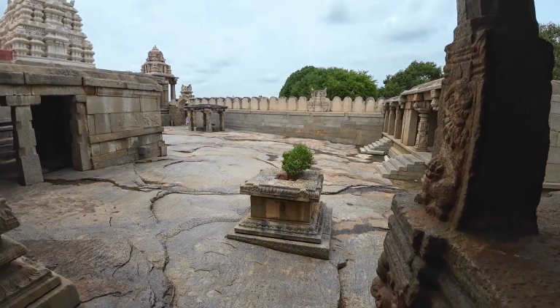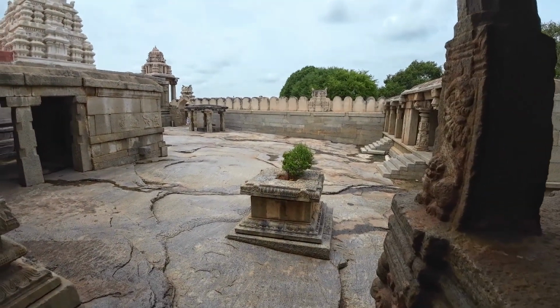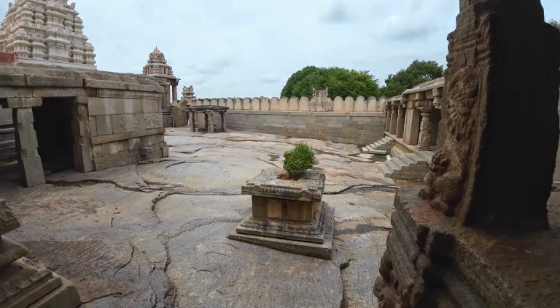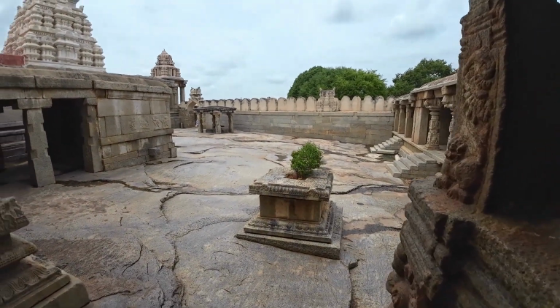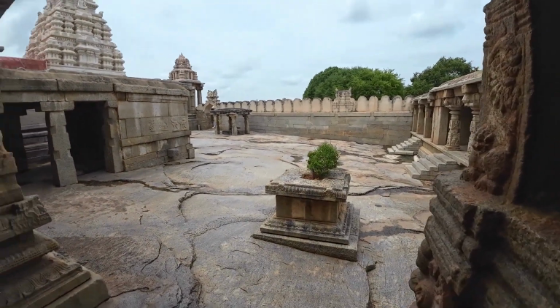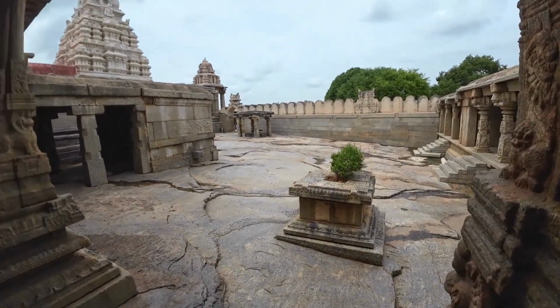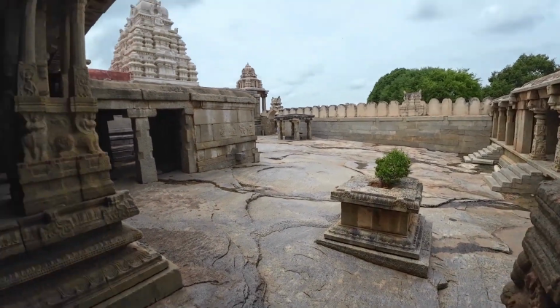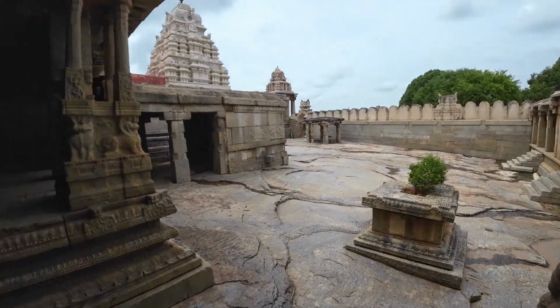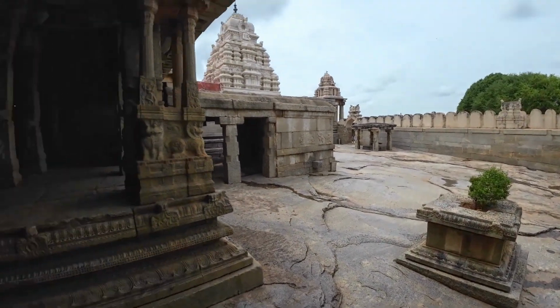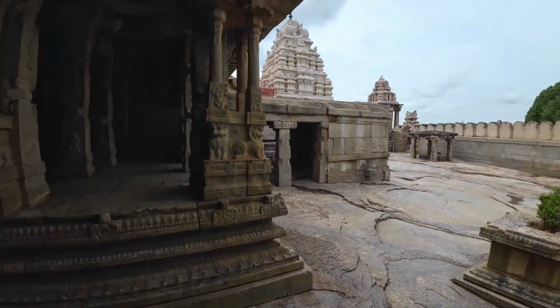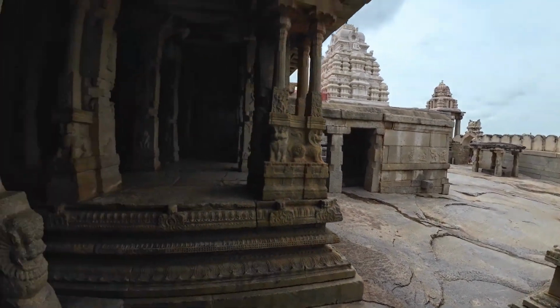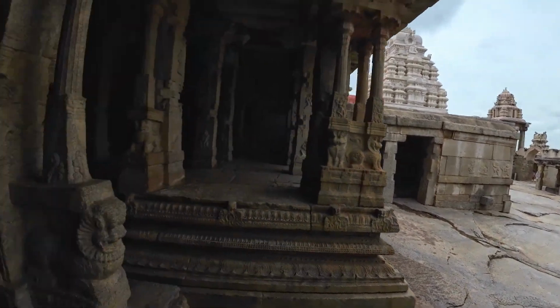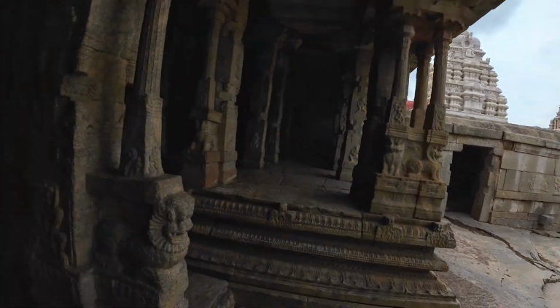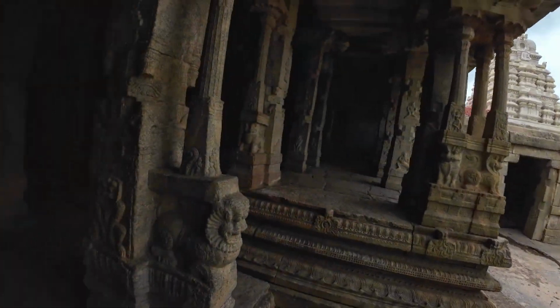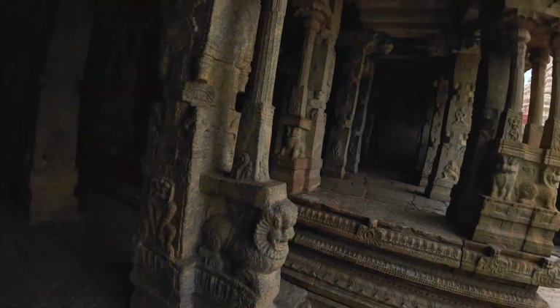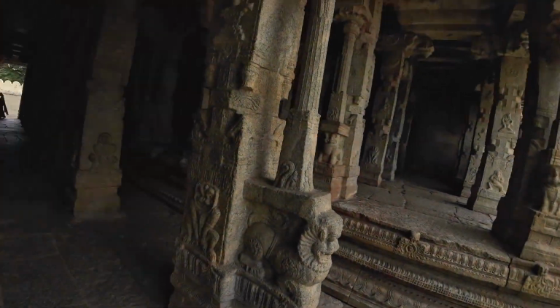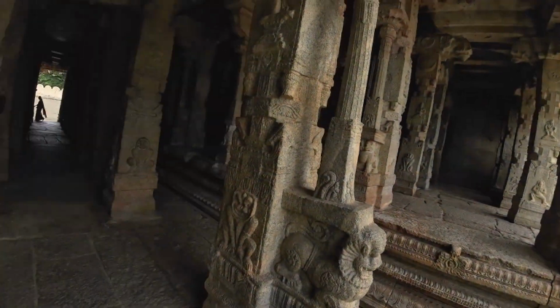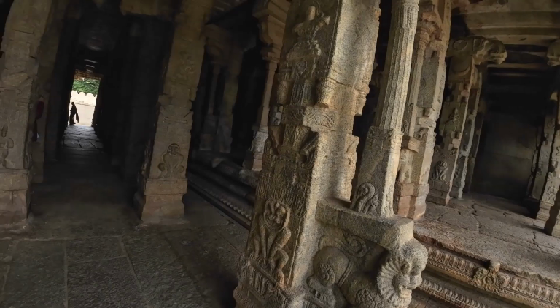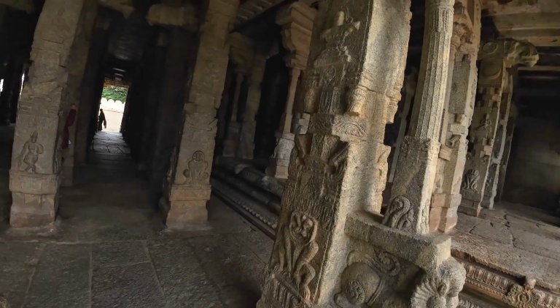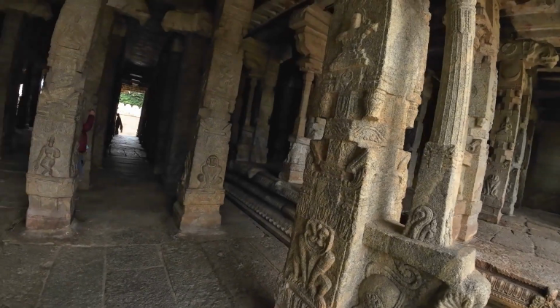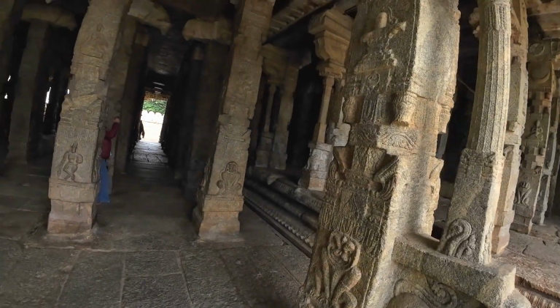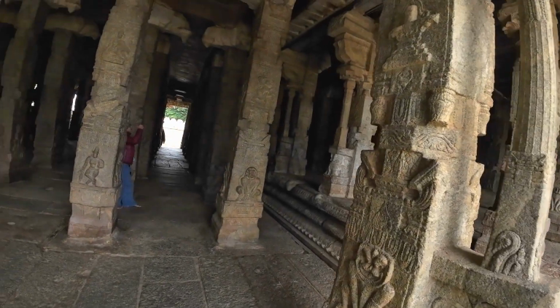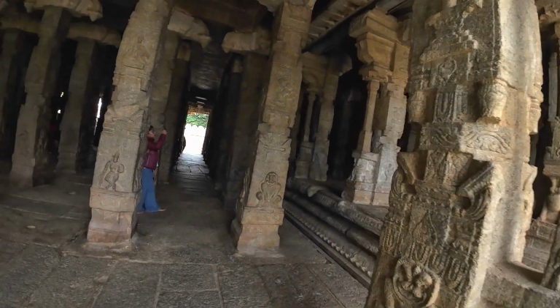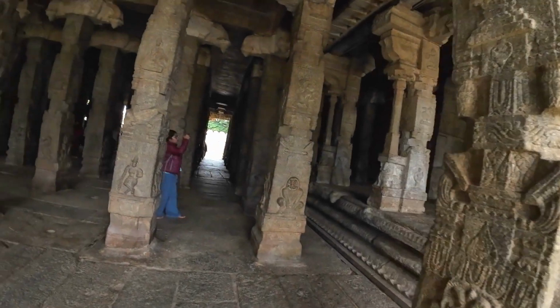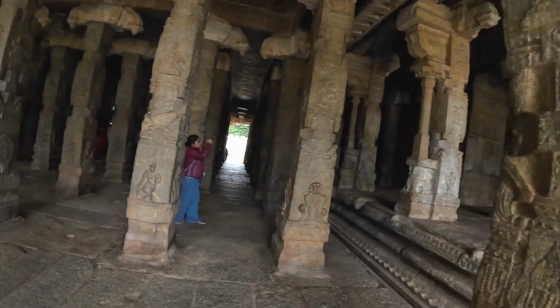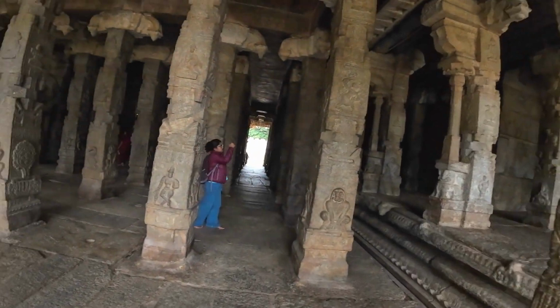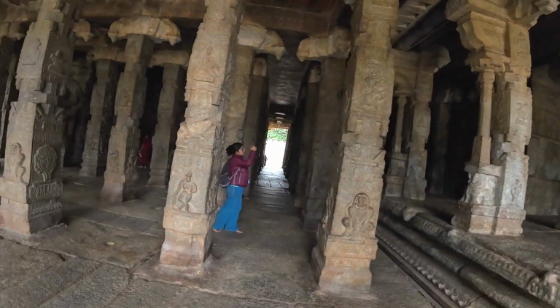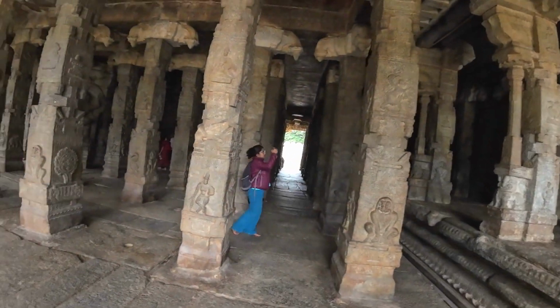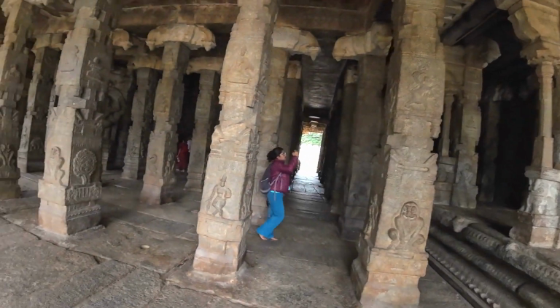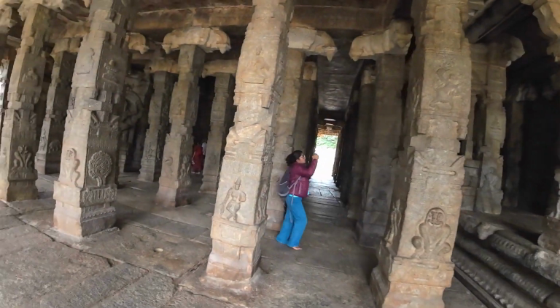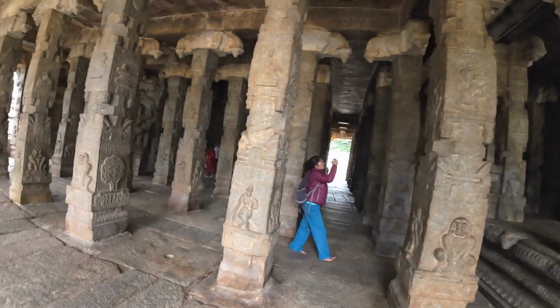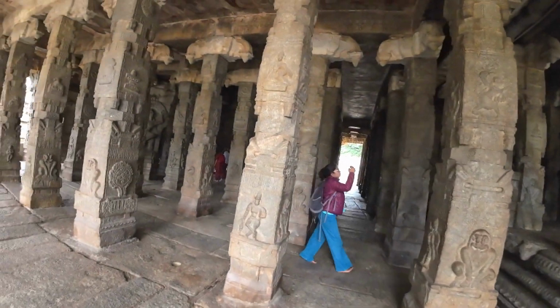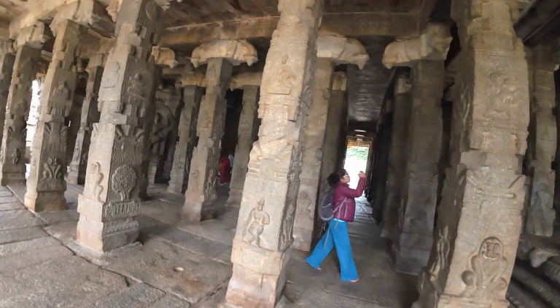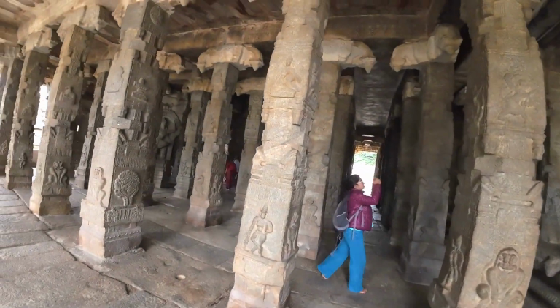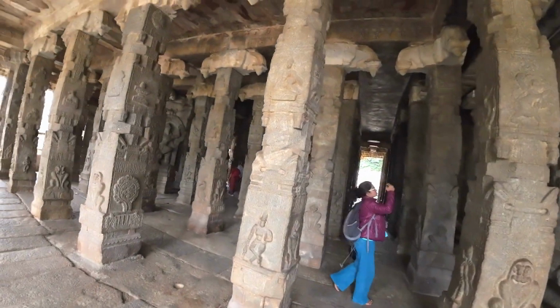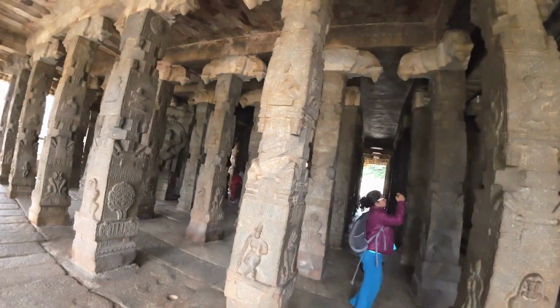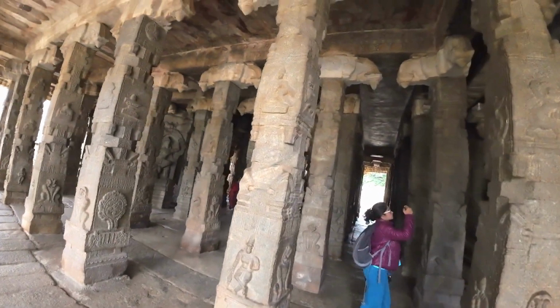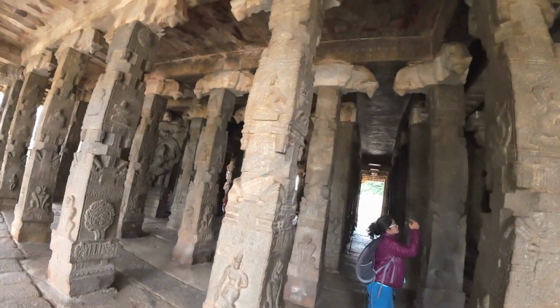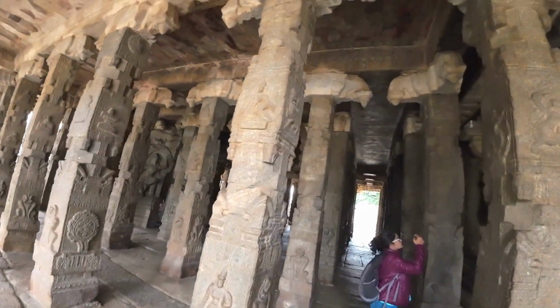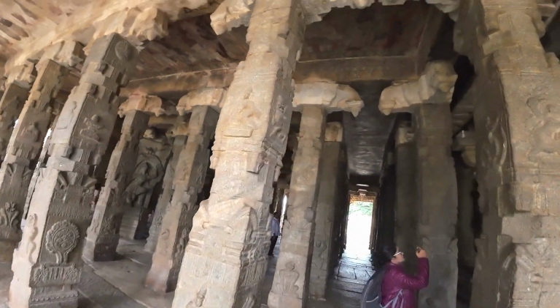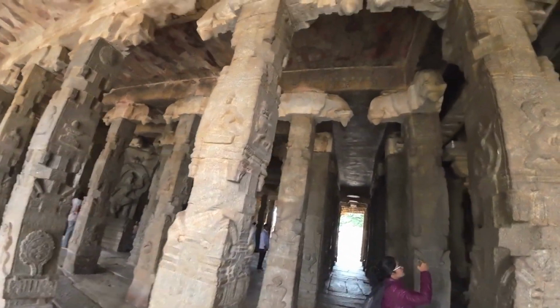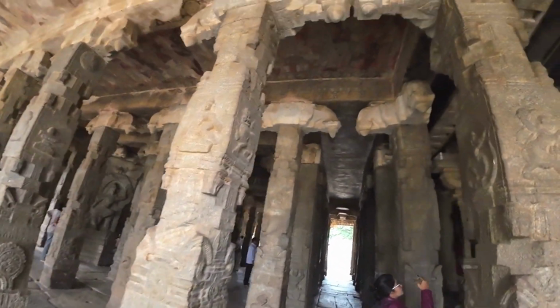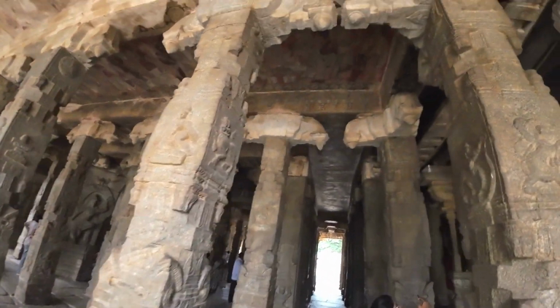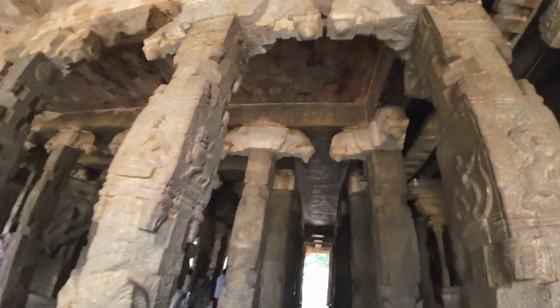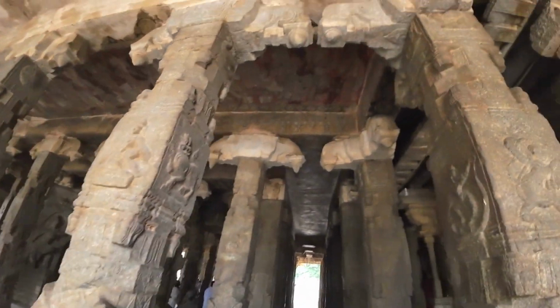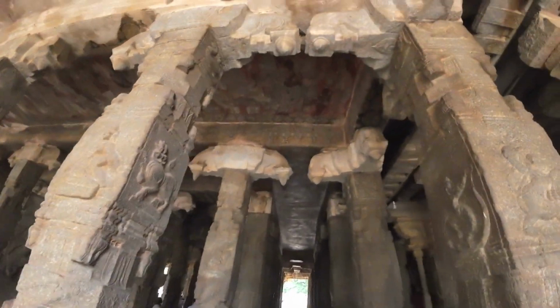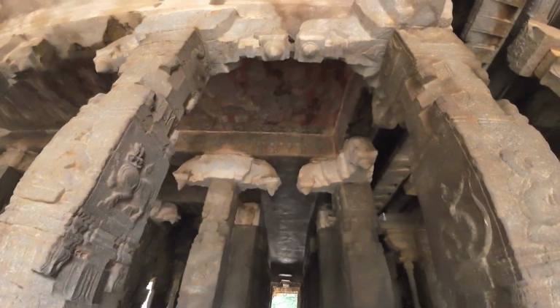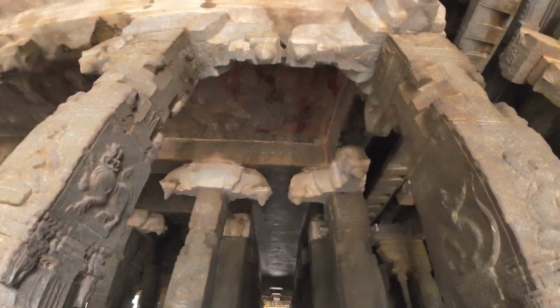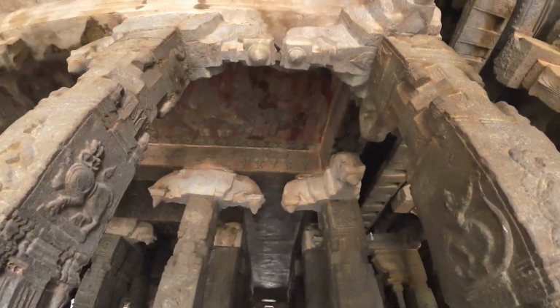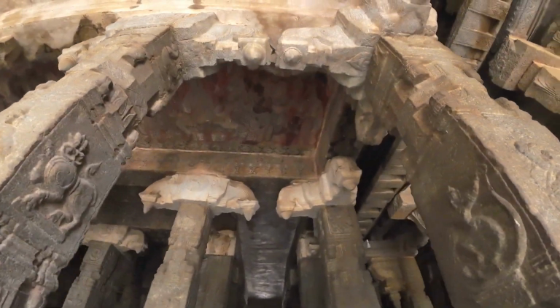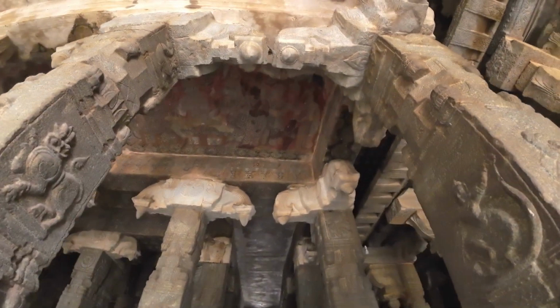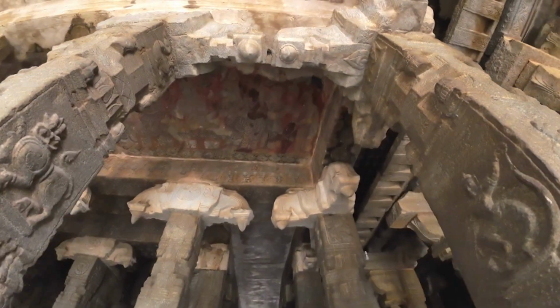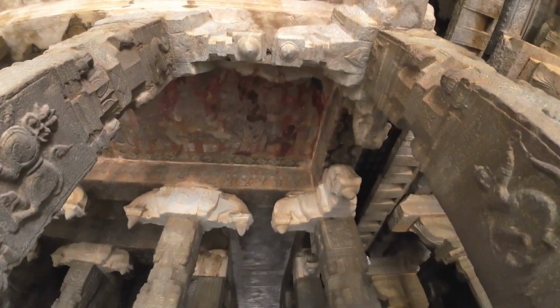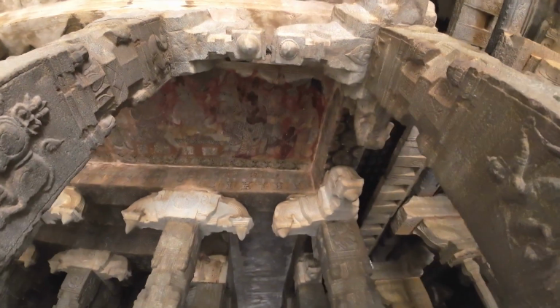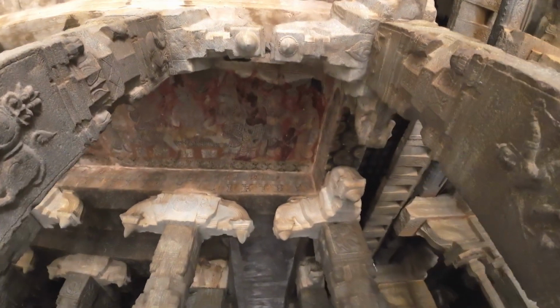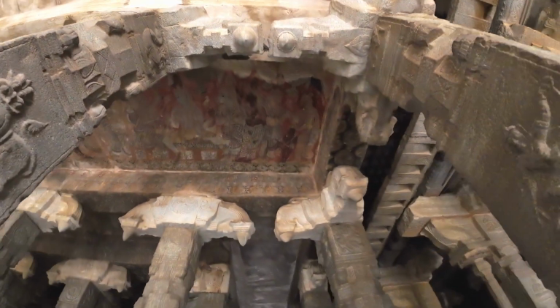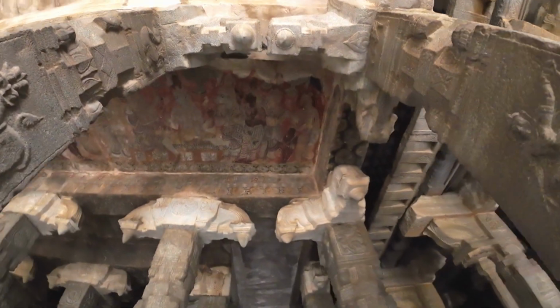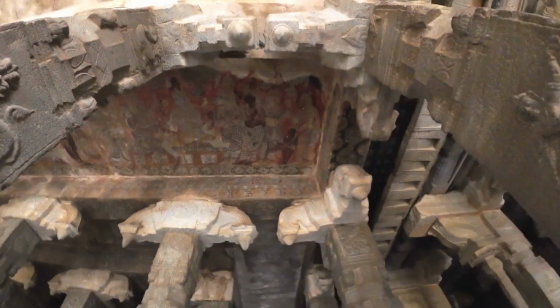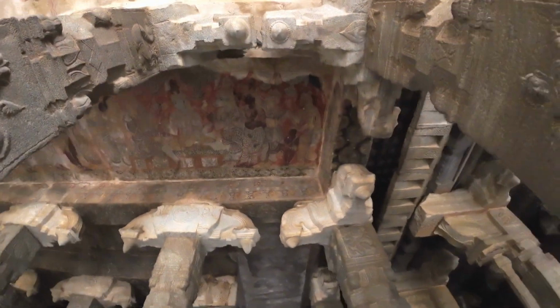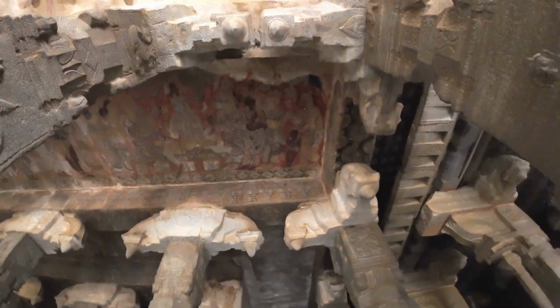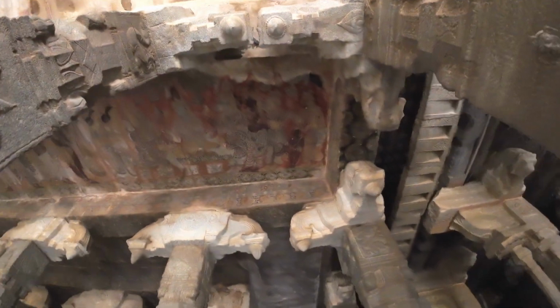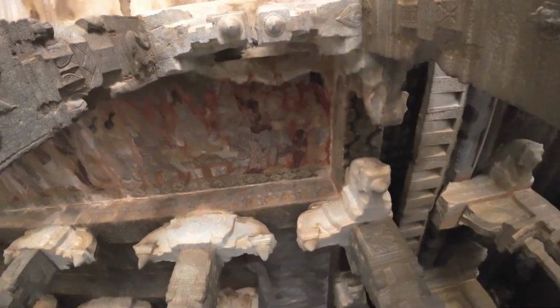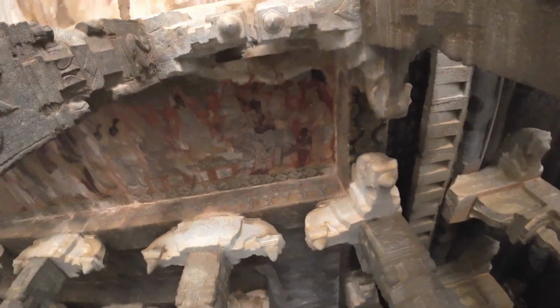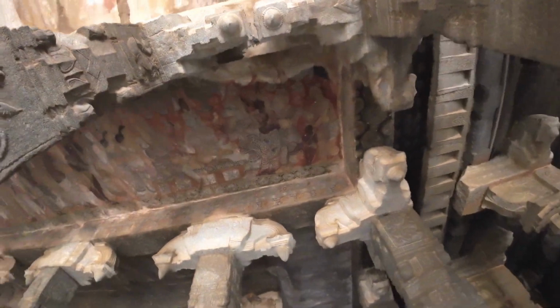That's a tulsi plant, which is very auspicious in Hinduism. And if you guys can see the drawings above.